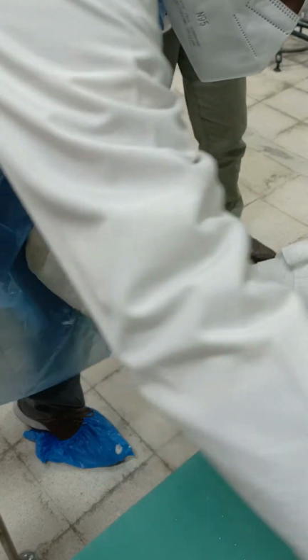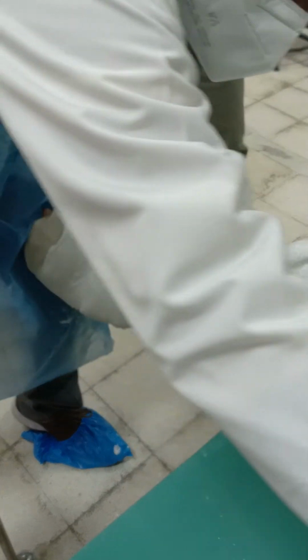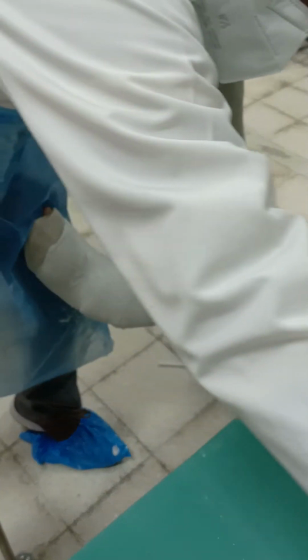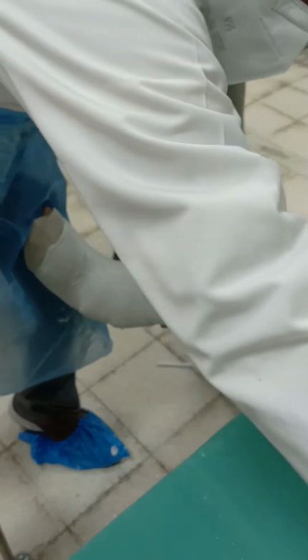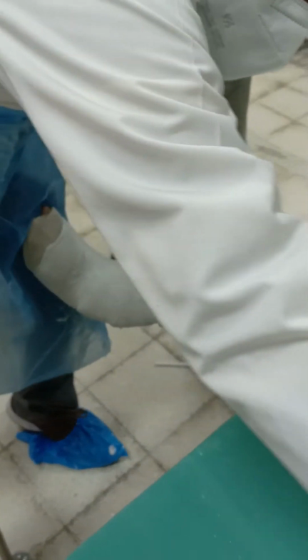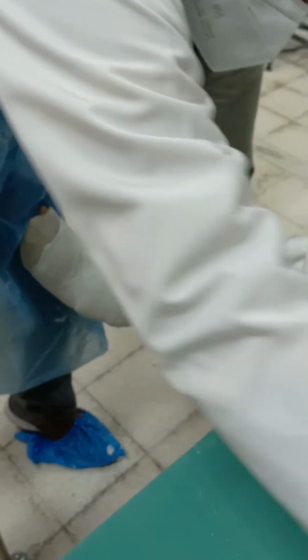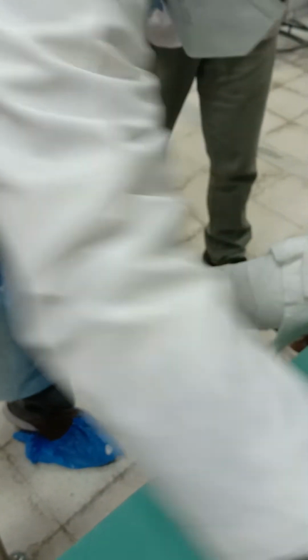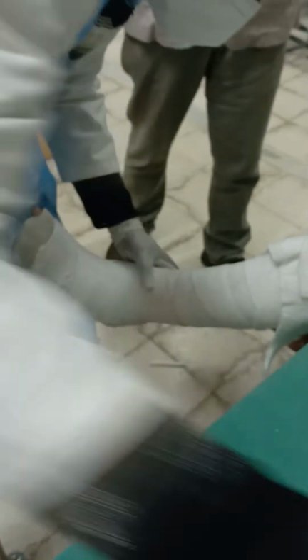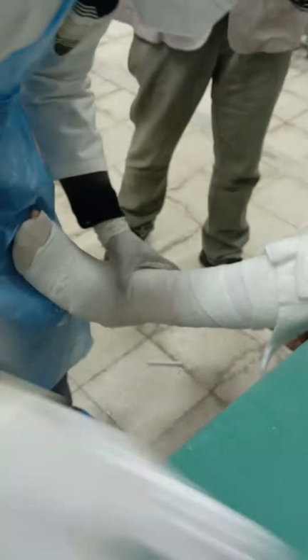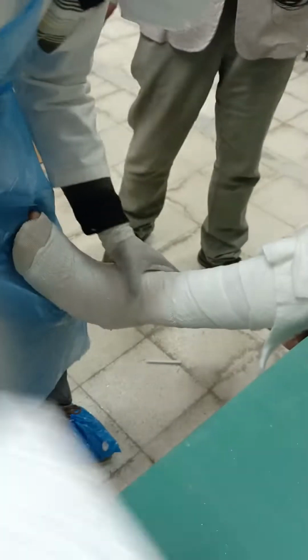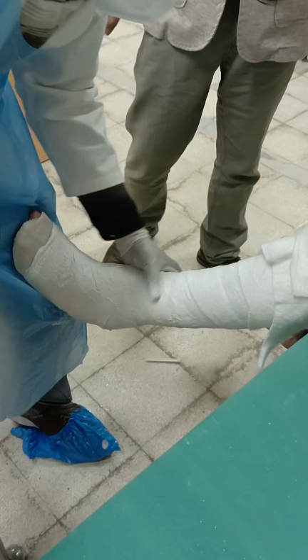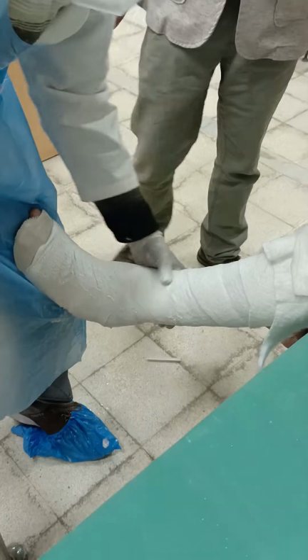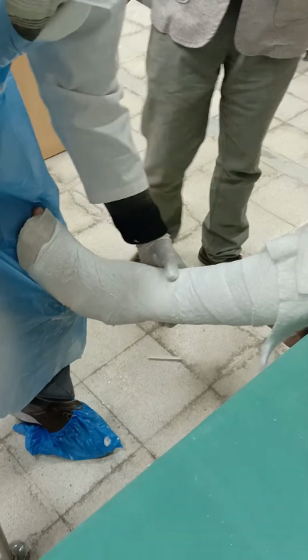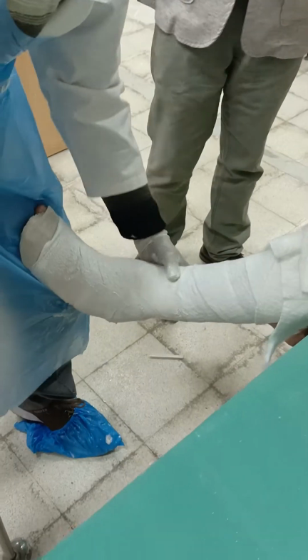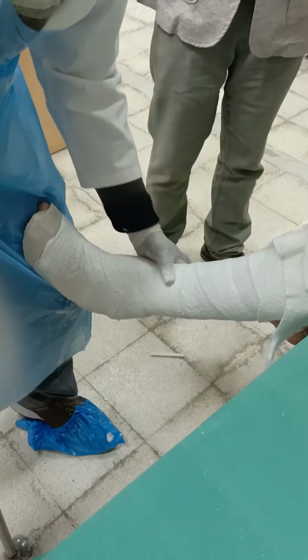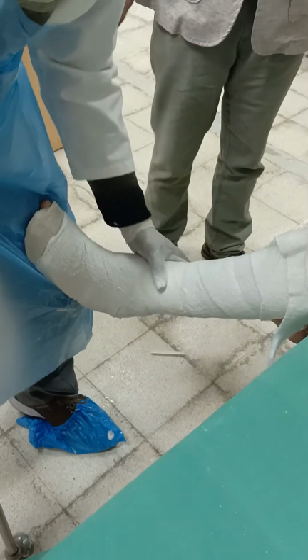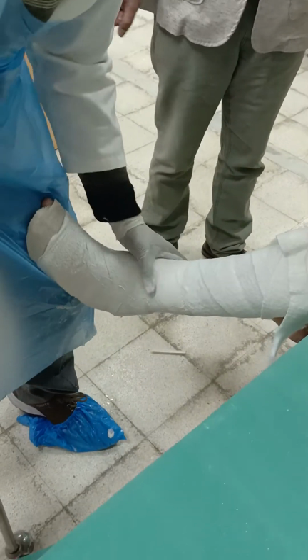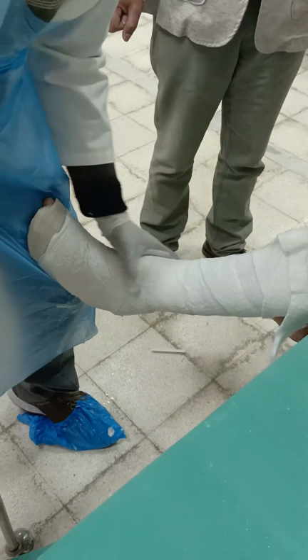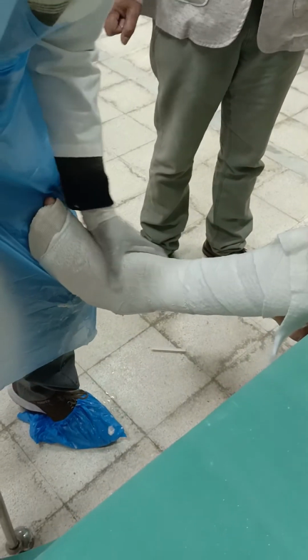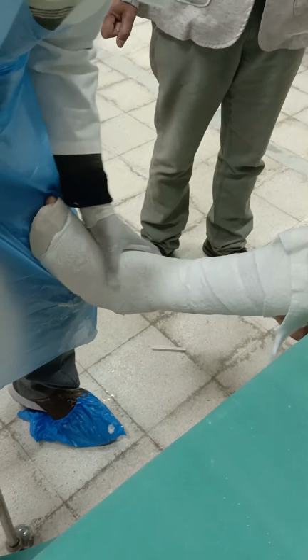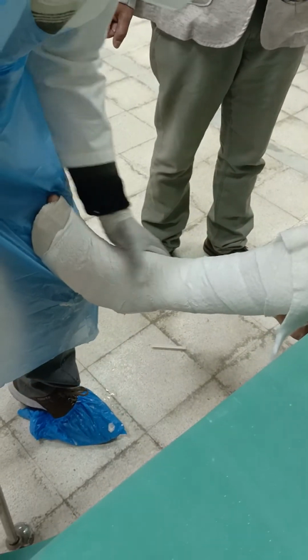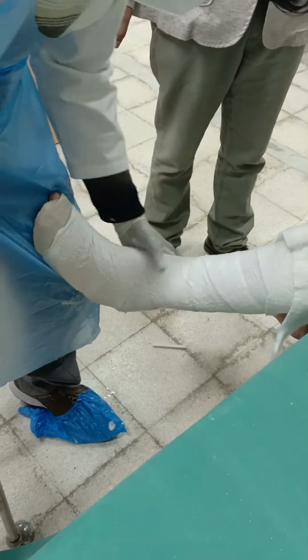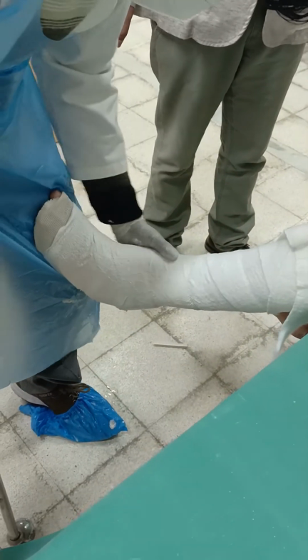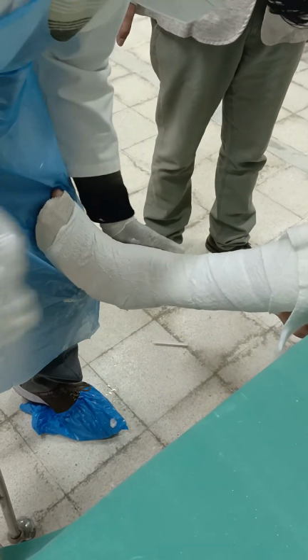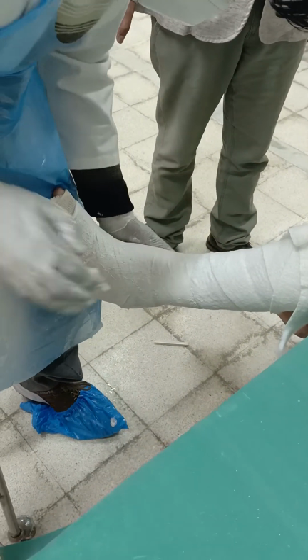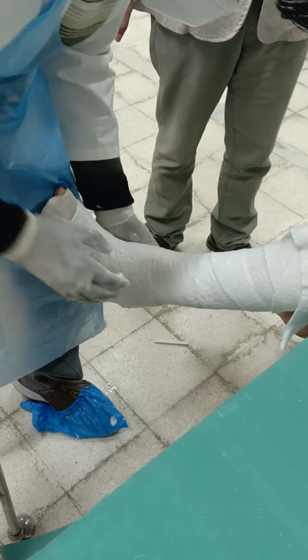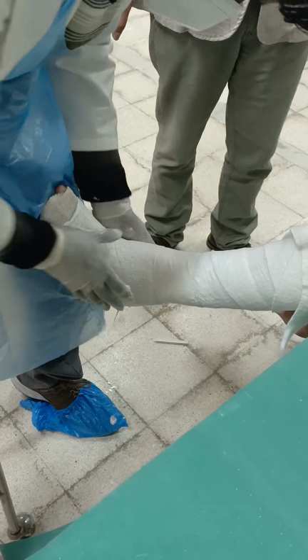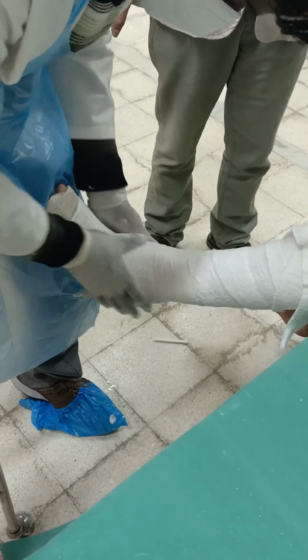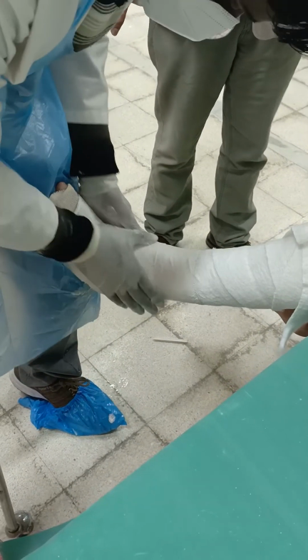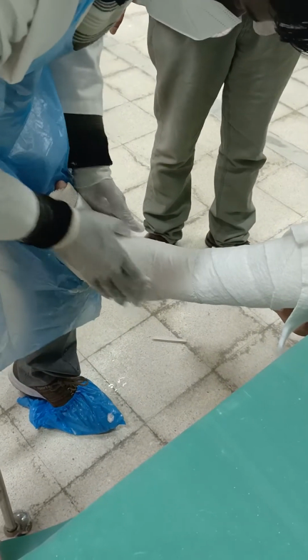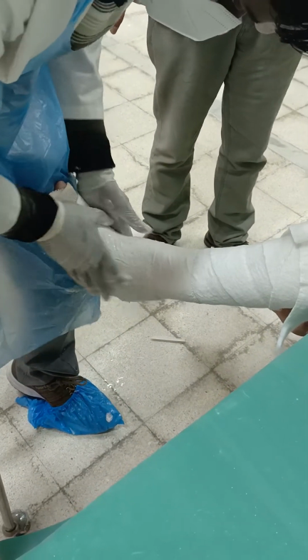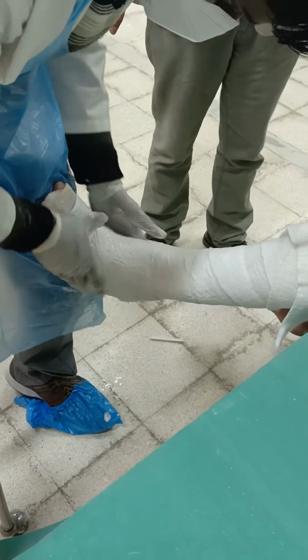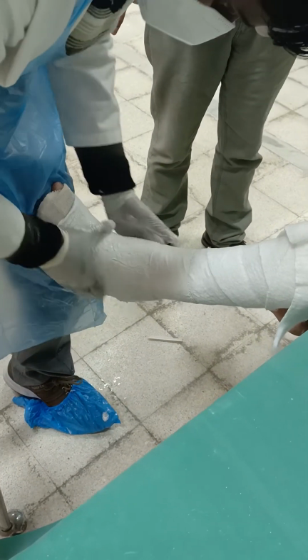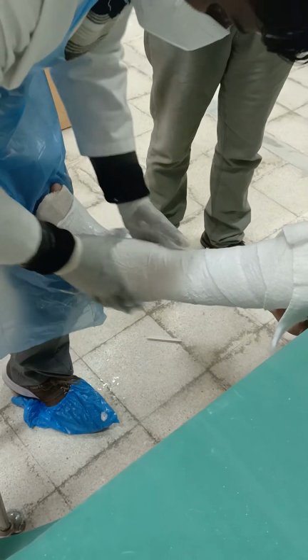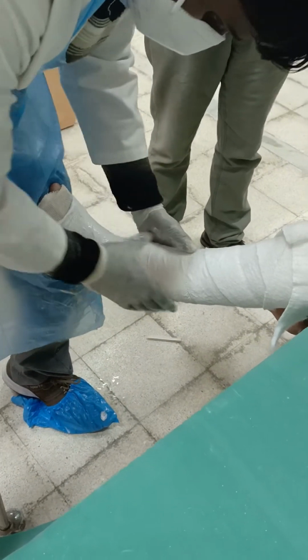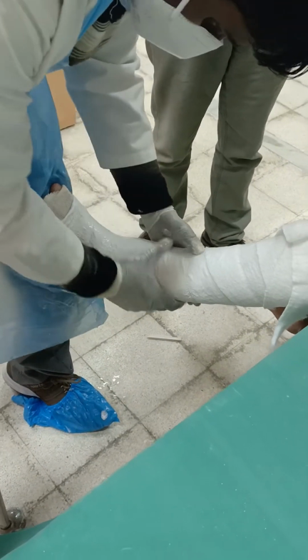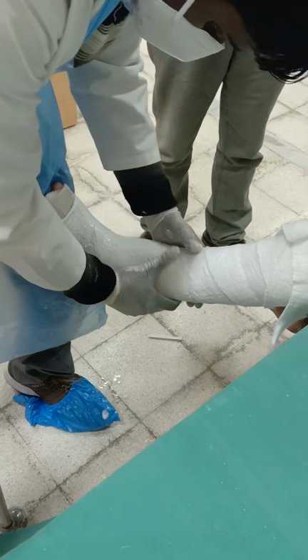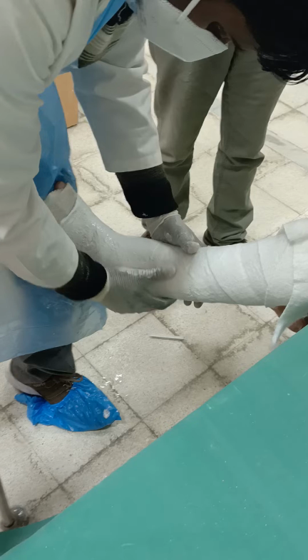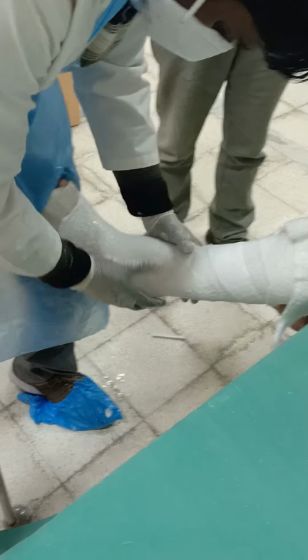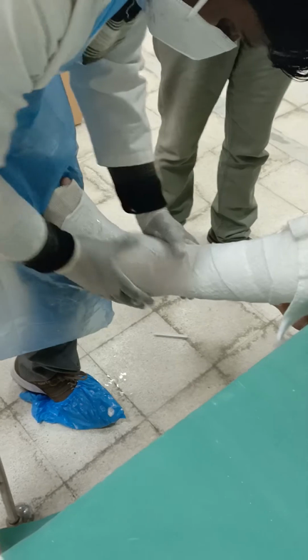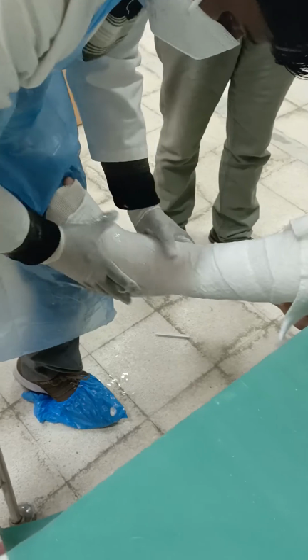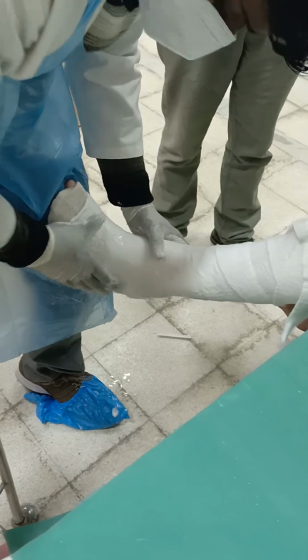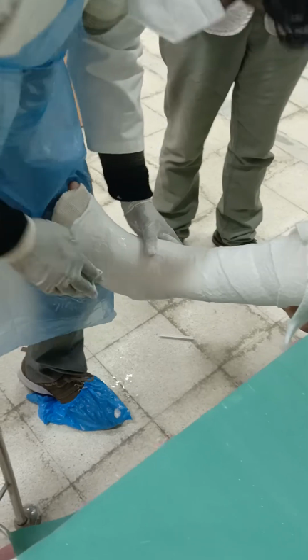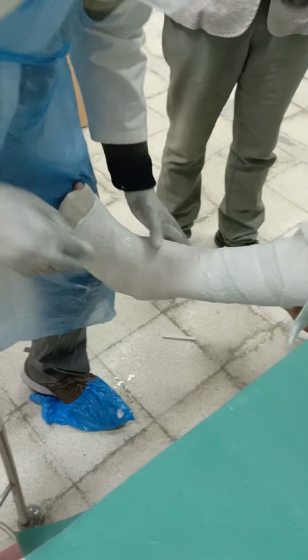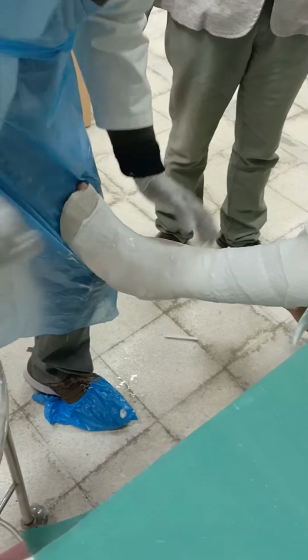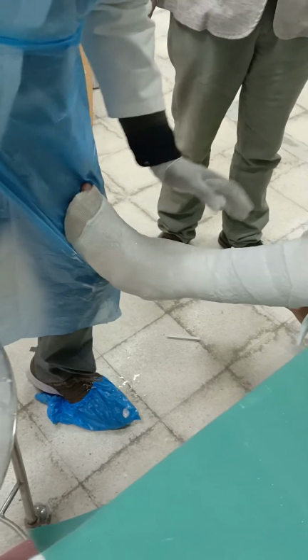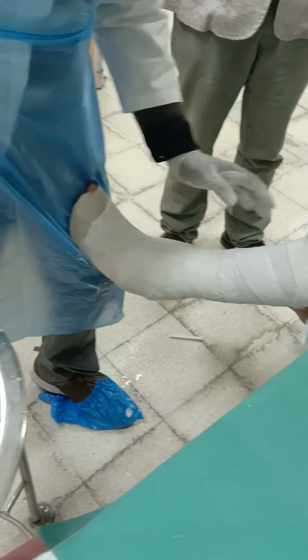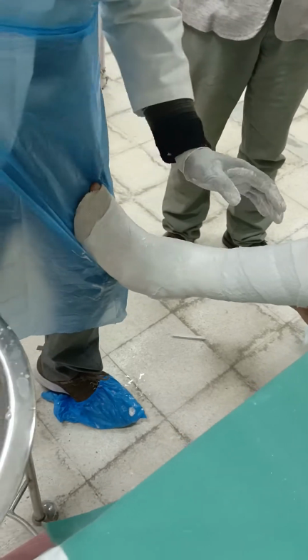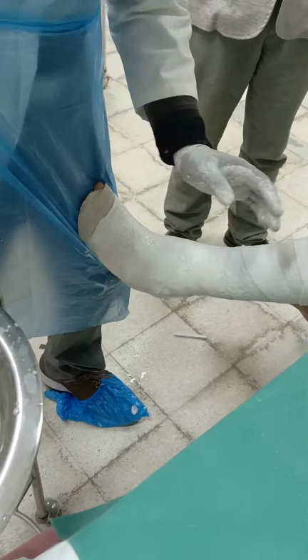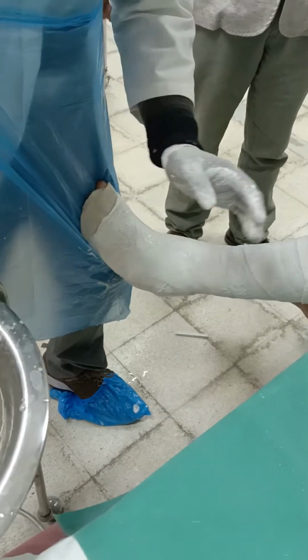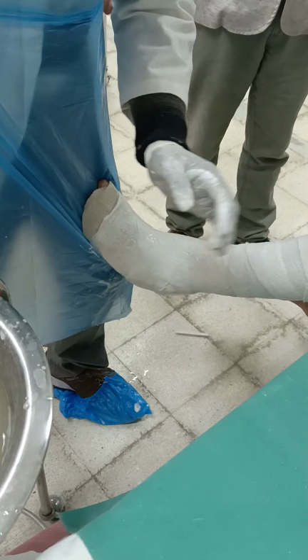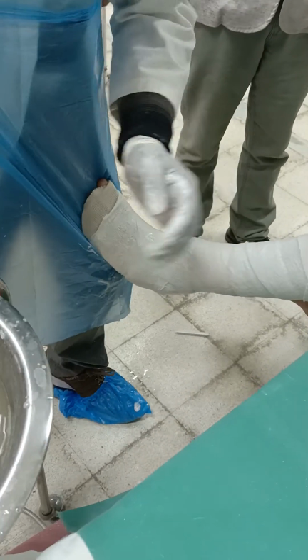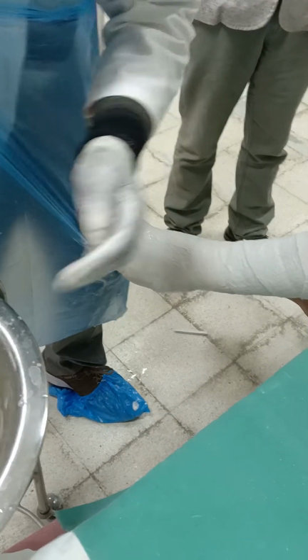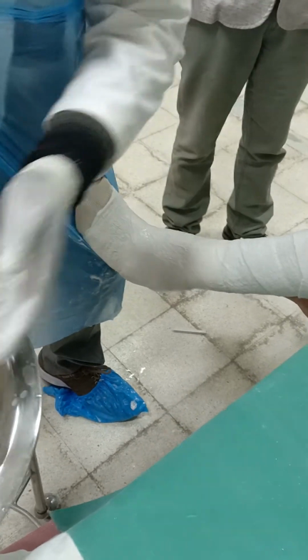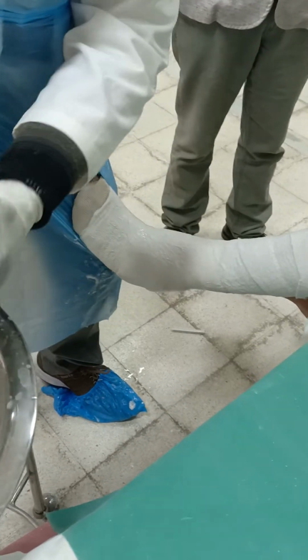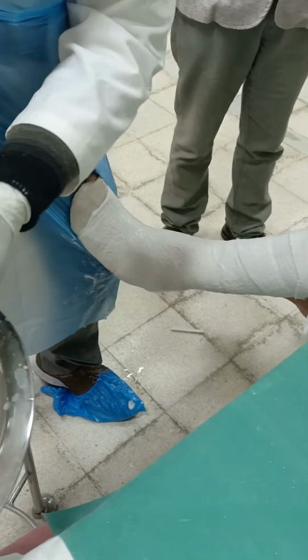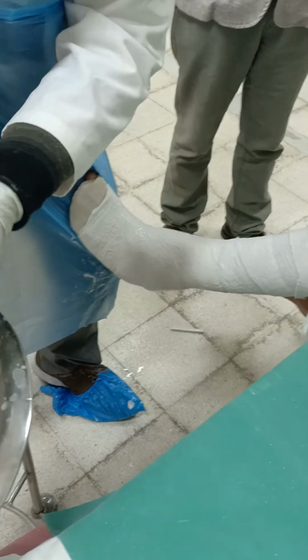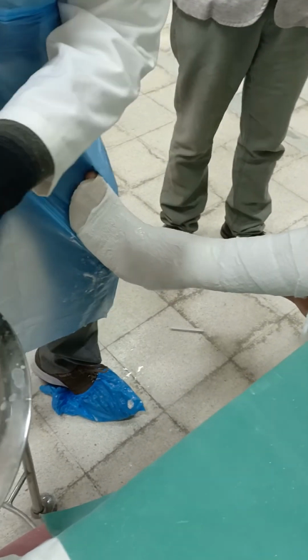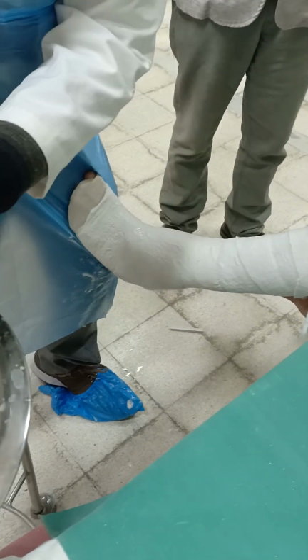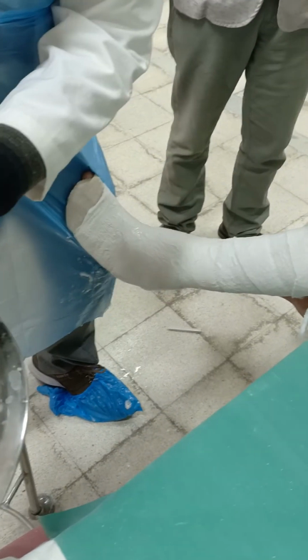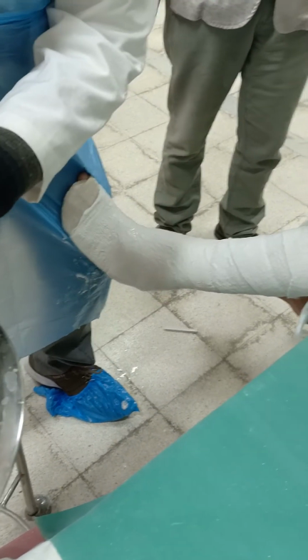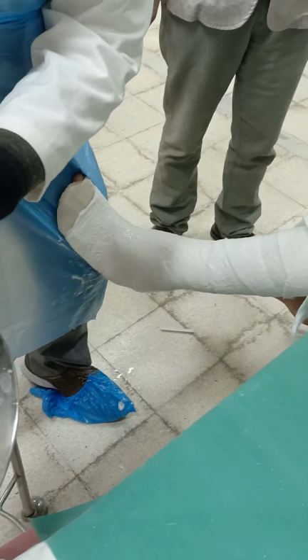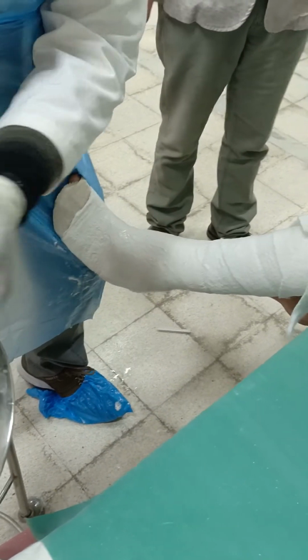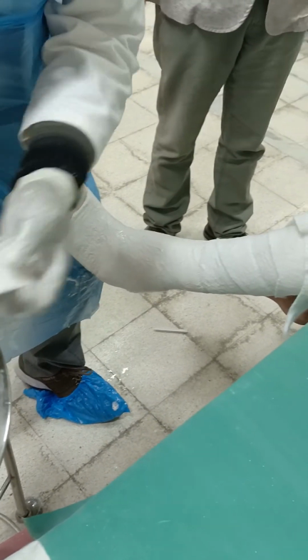Moulding will be done later once the plaster becomes sticky.